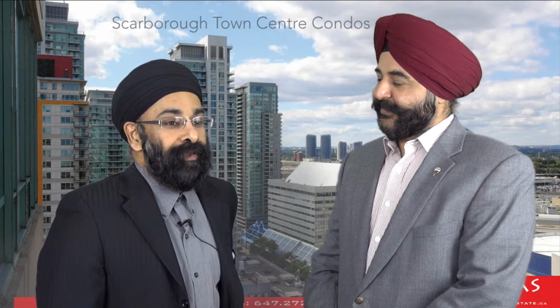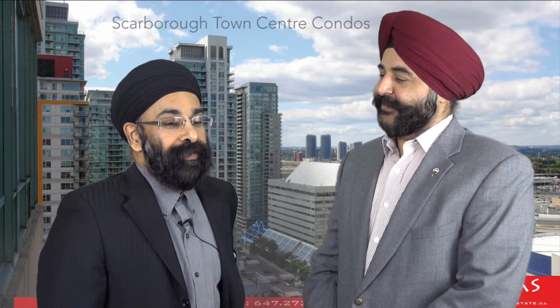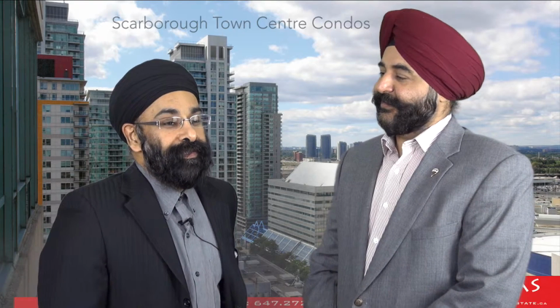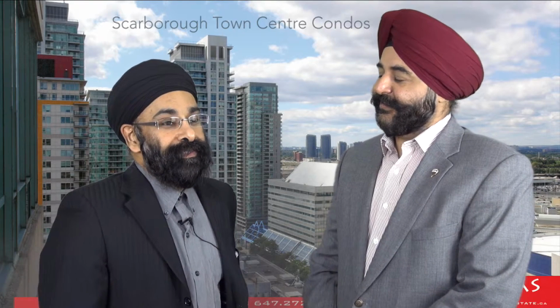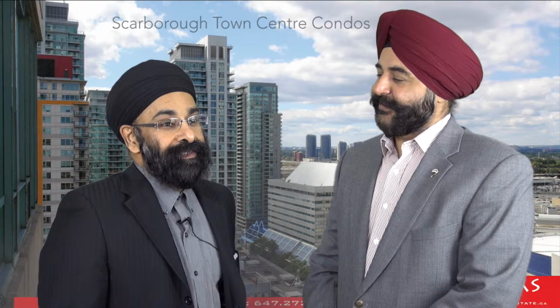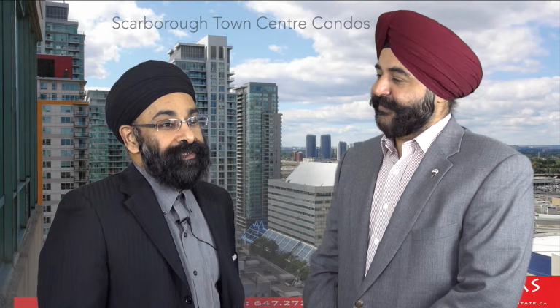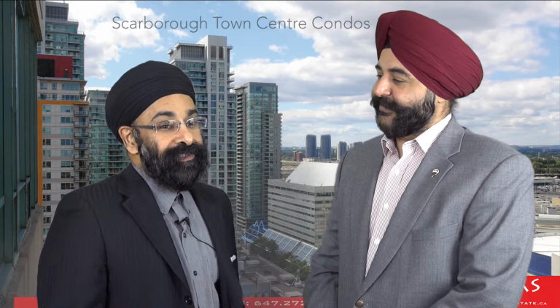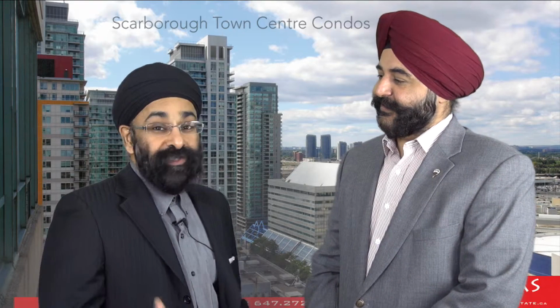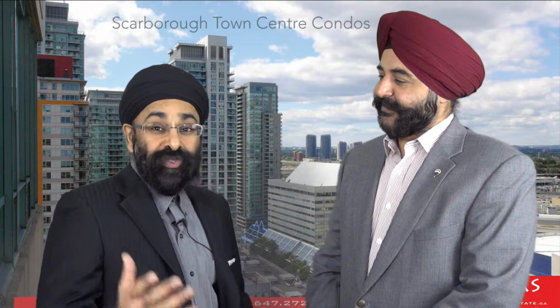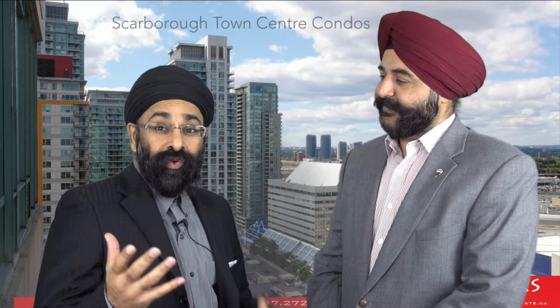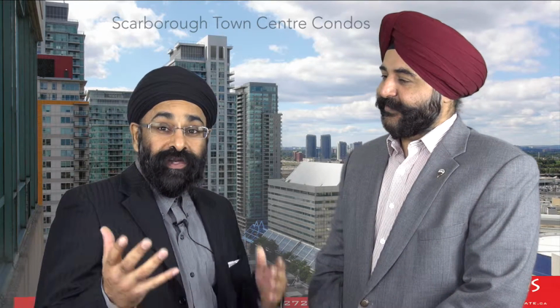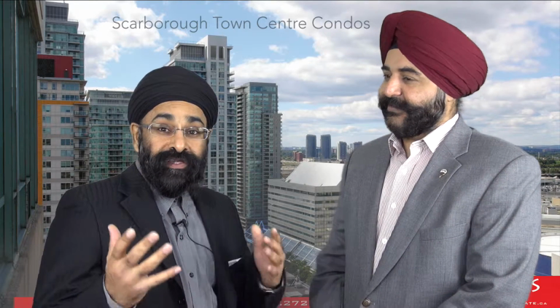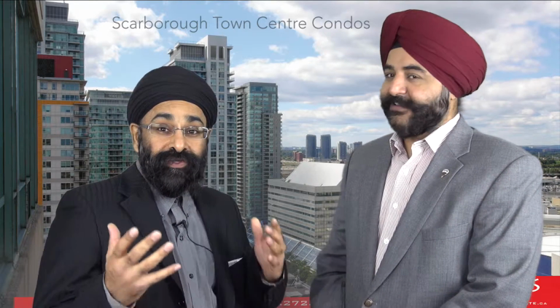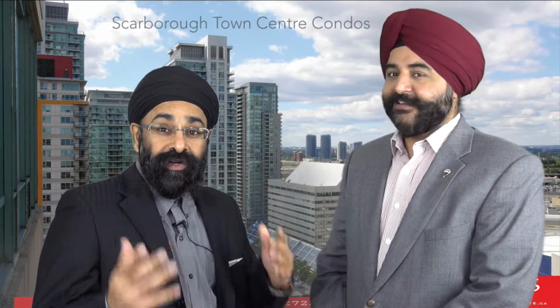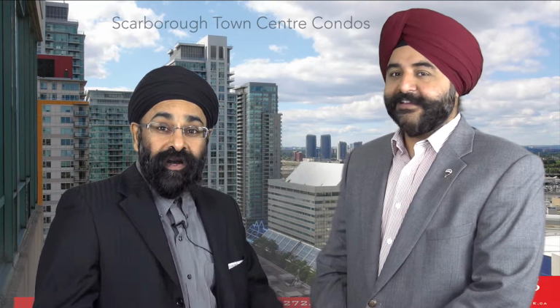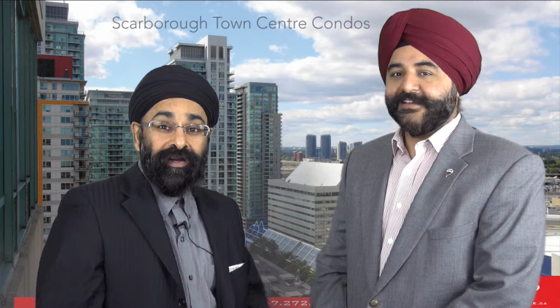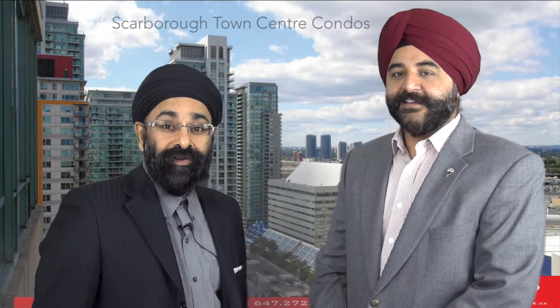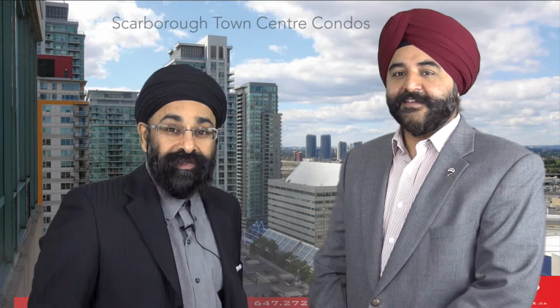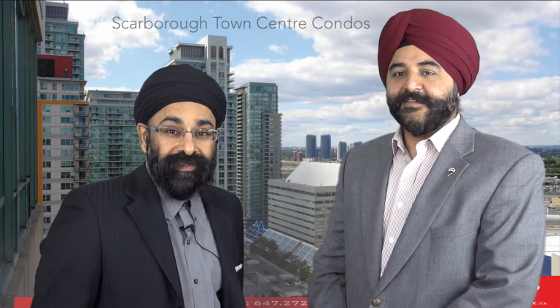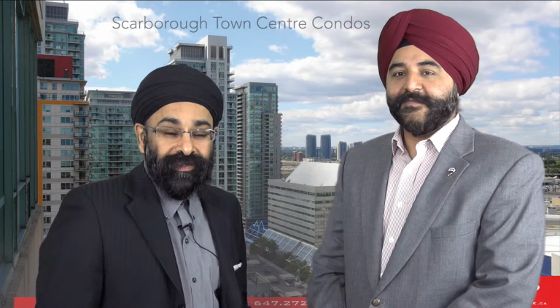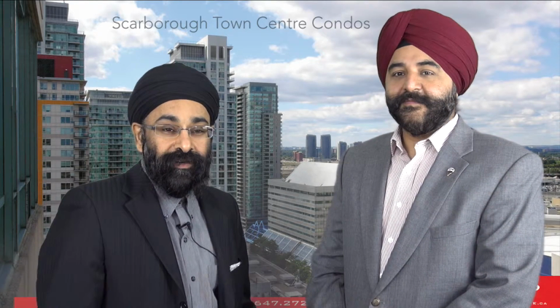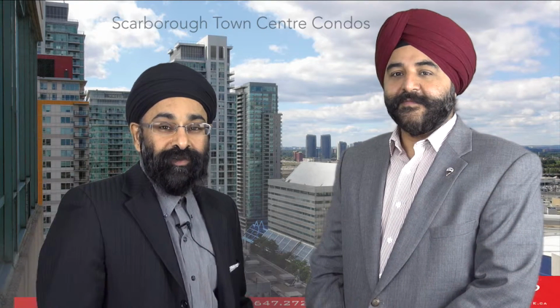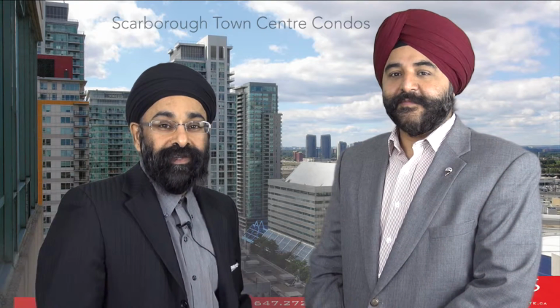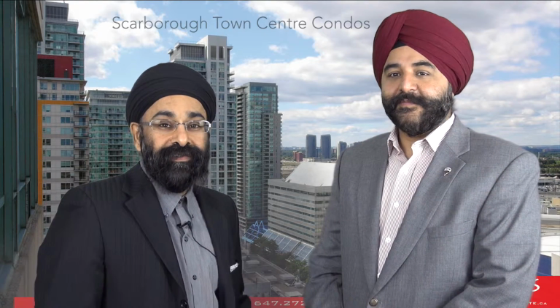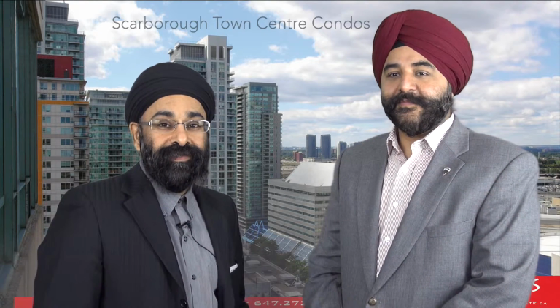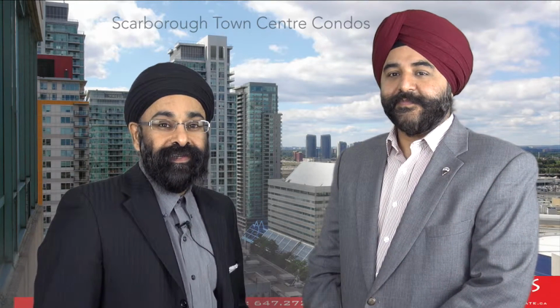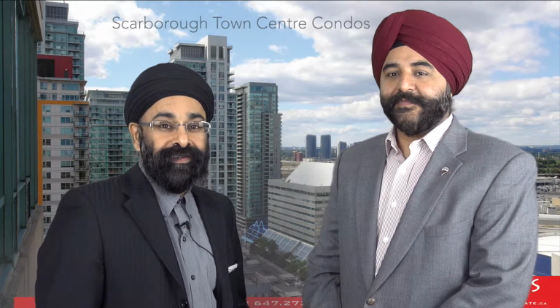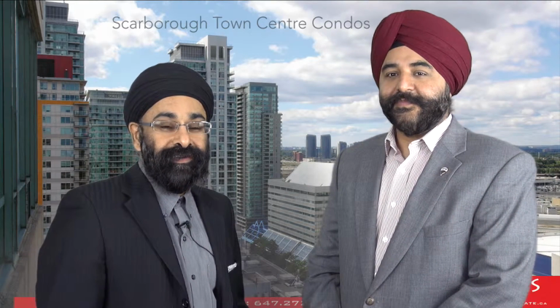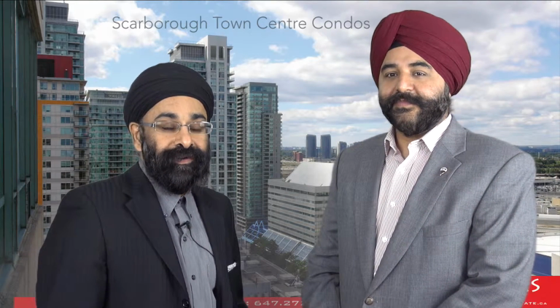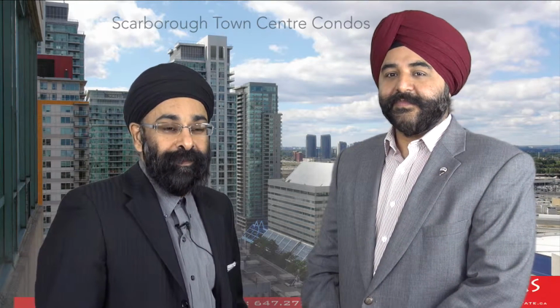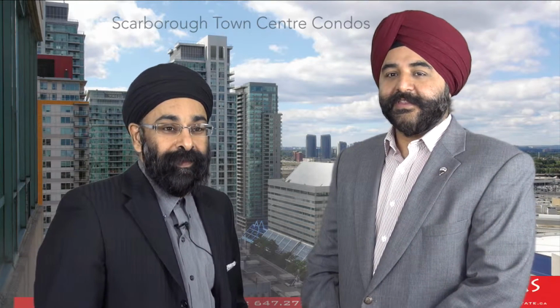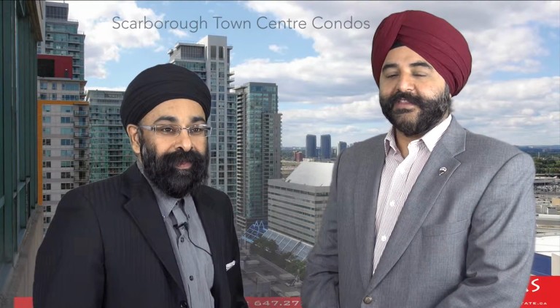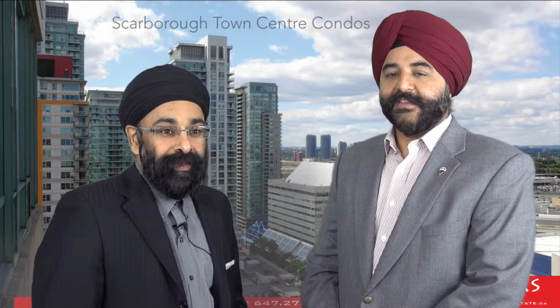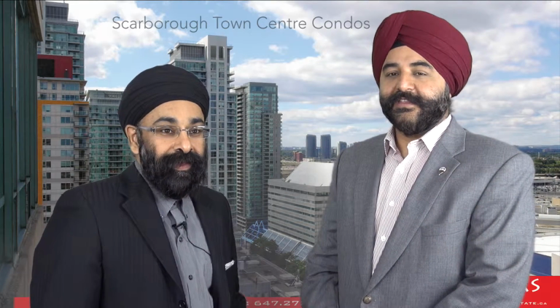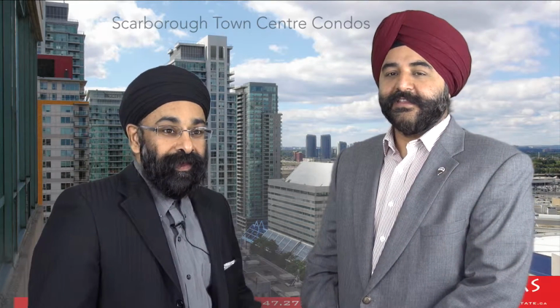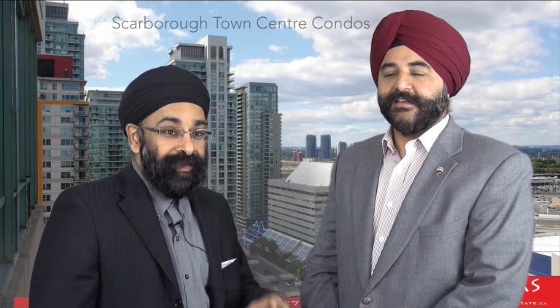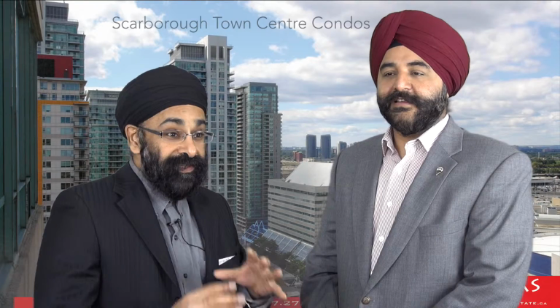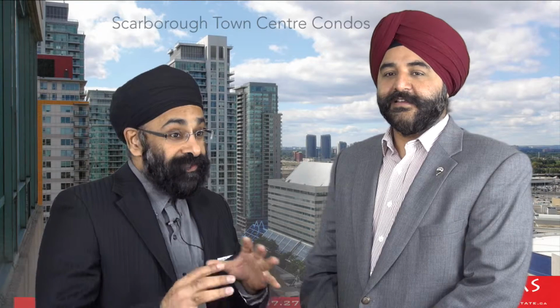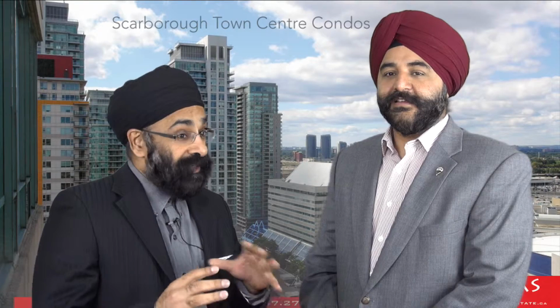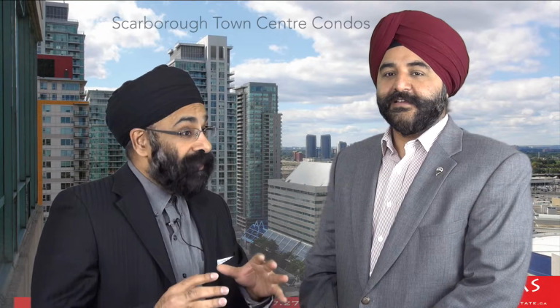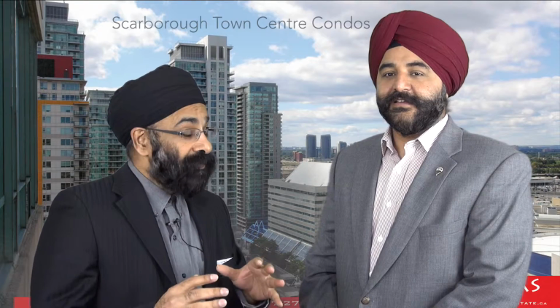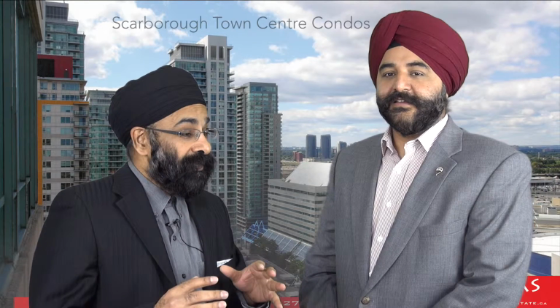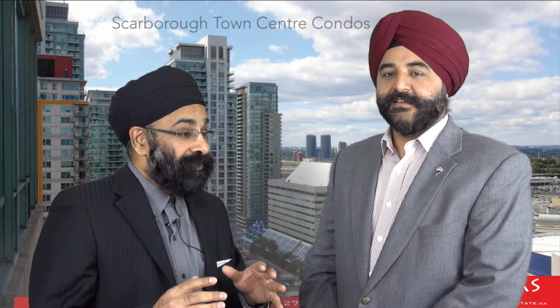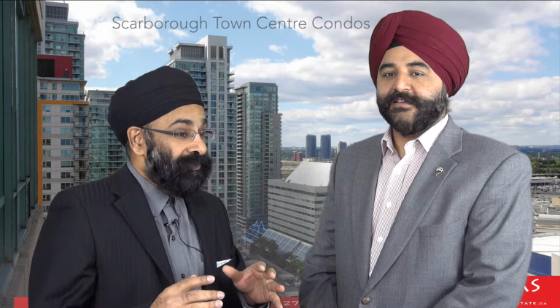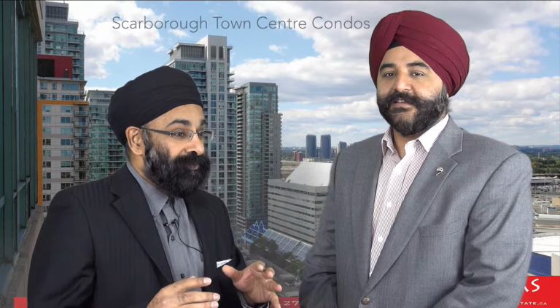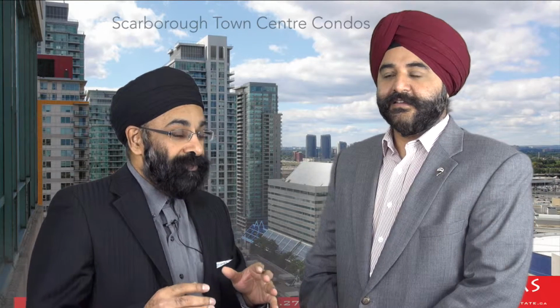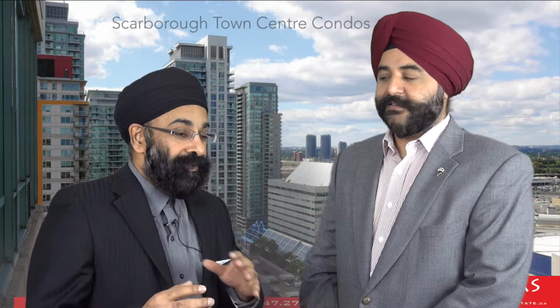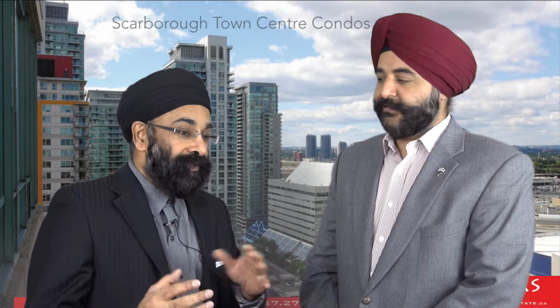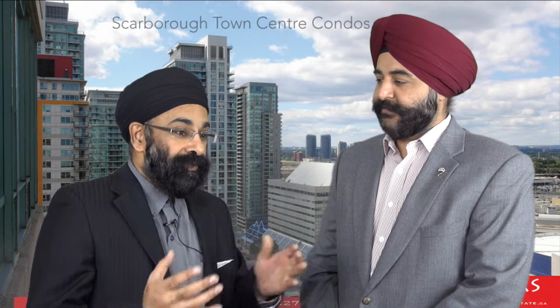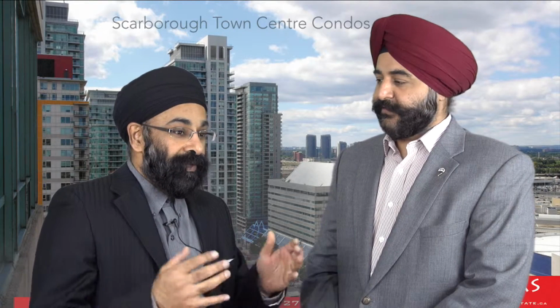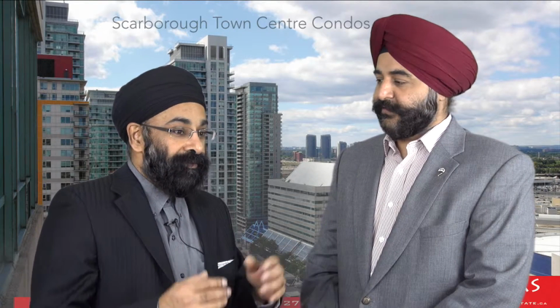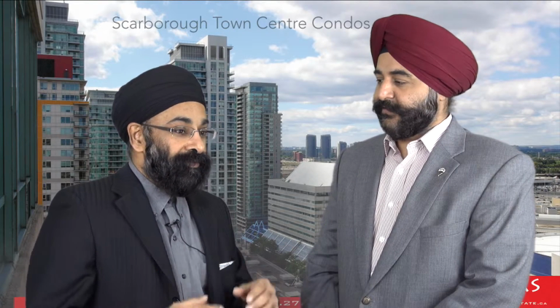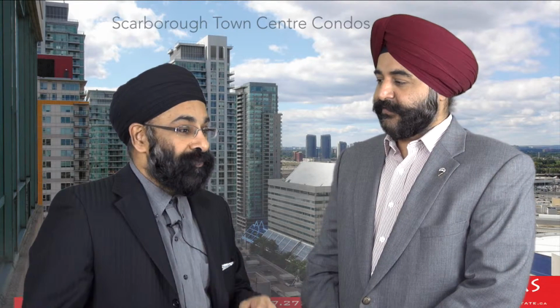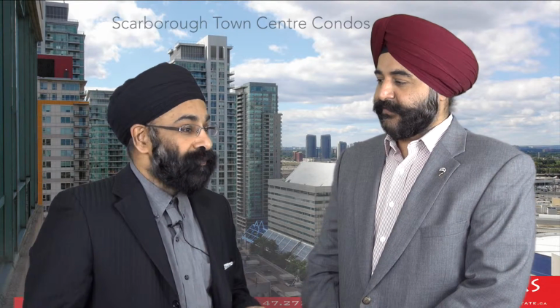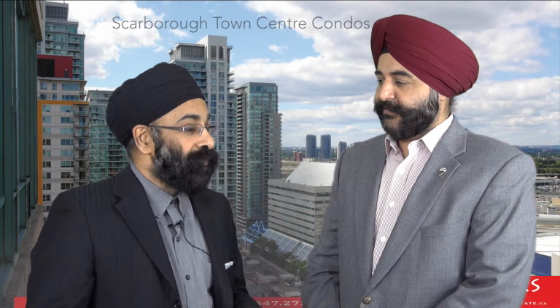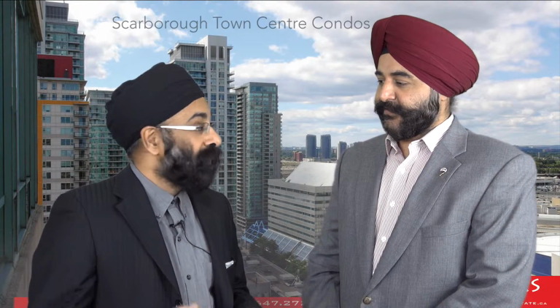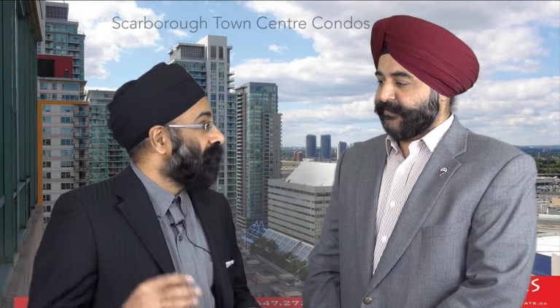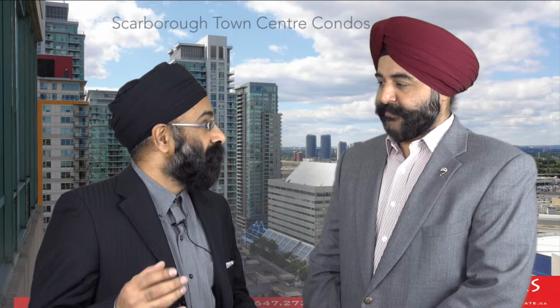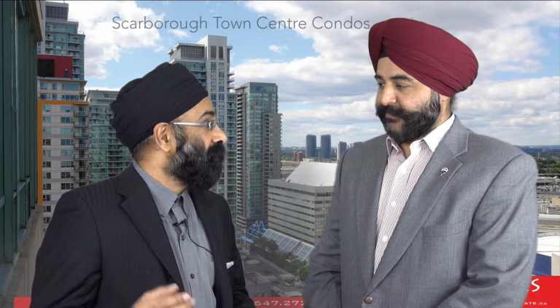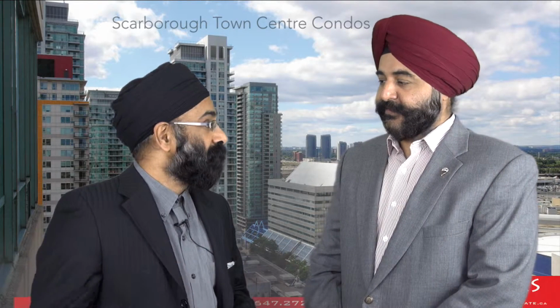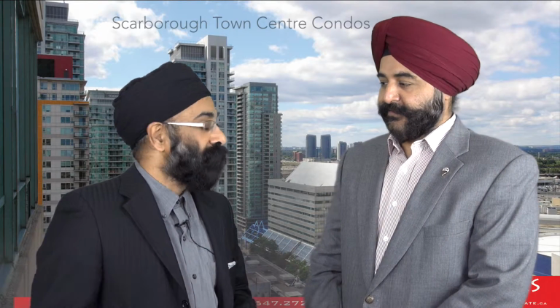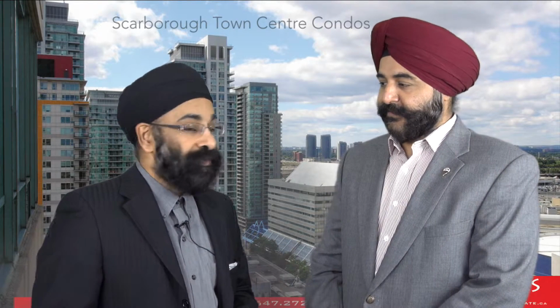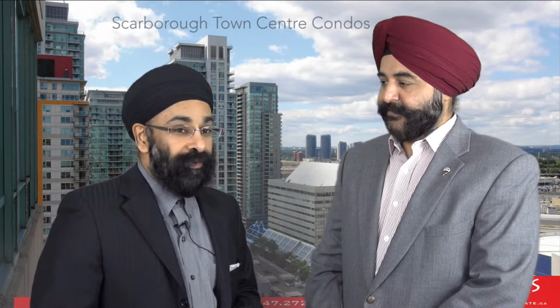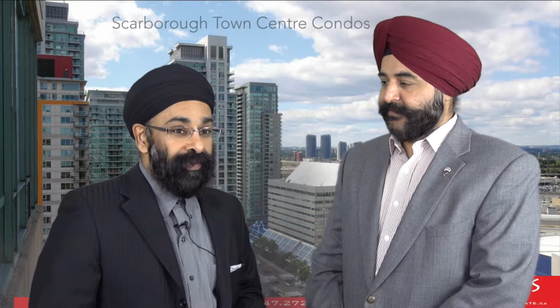See, there are 22 condos at Scarborough Town Centre just in that location, and we have a few more at Kennedy and 401.